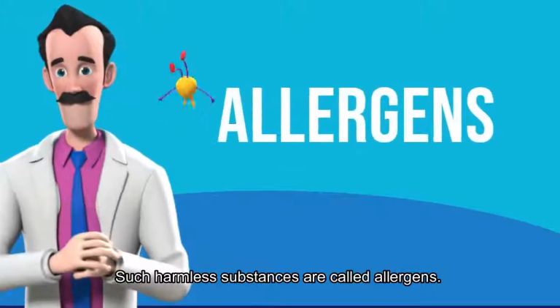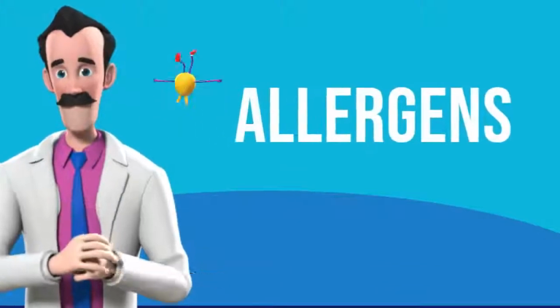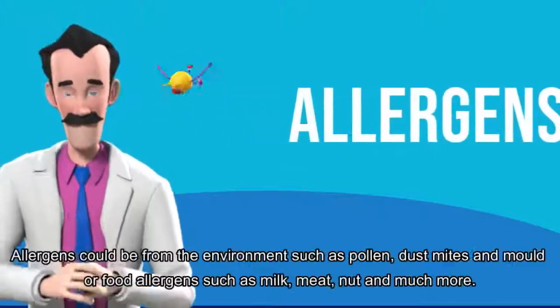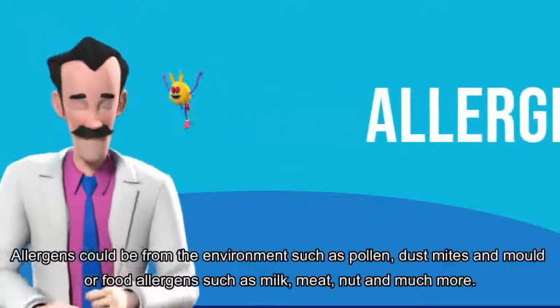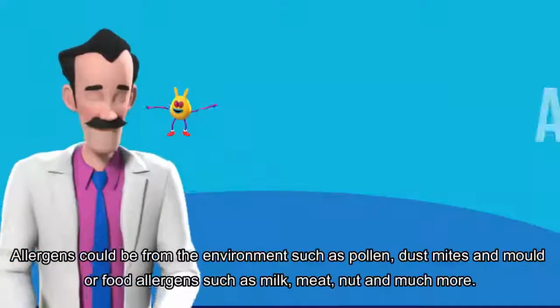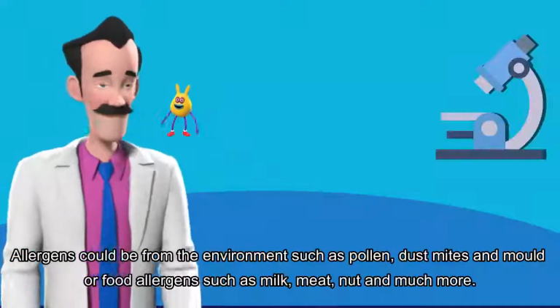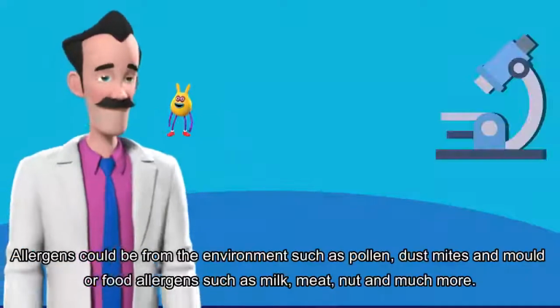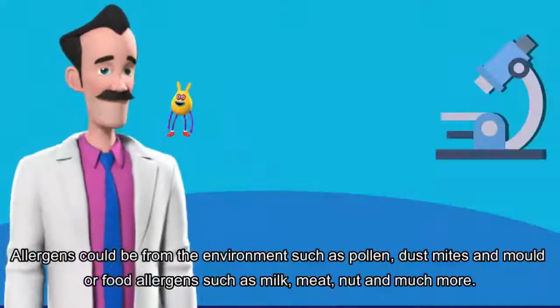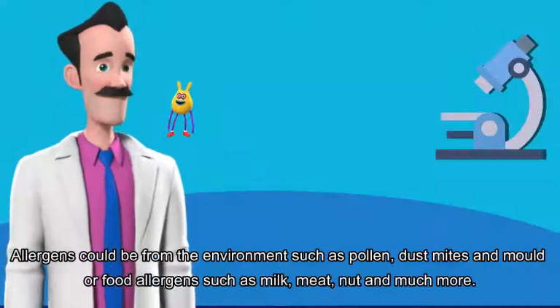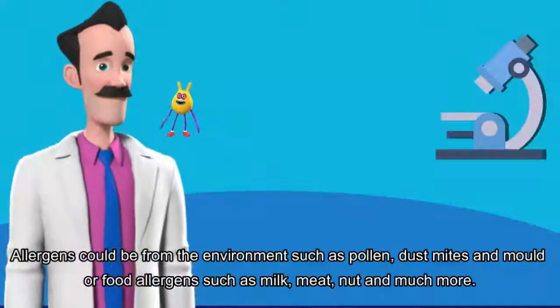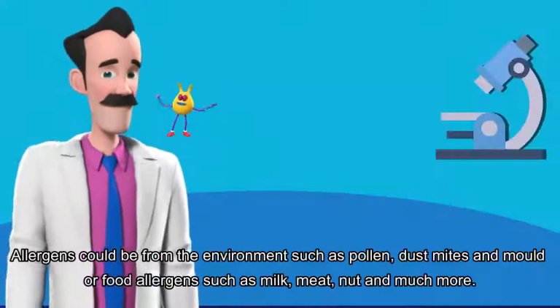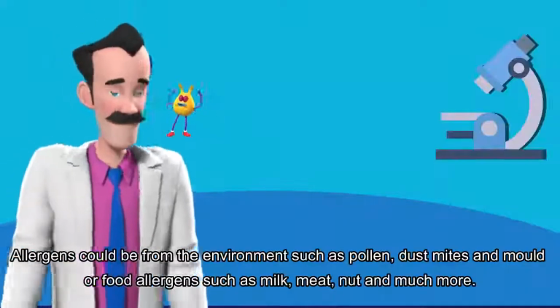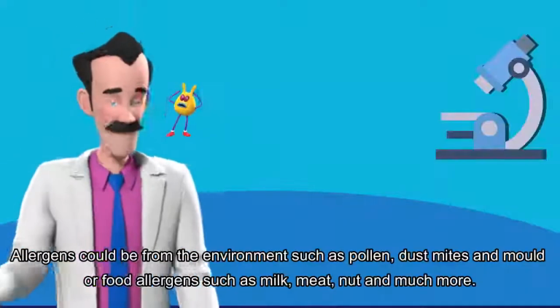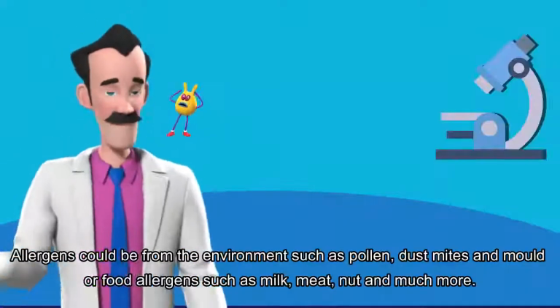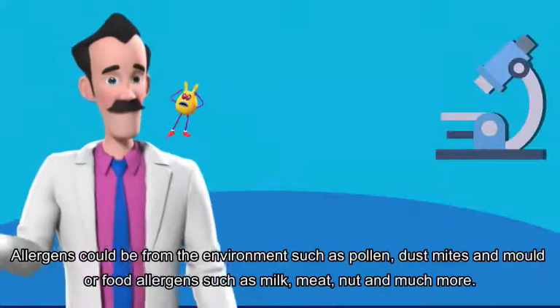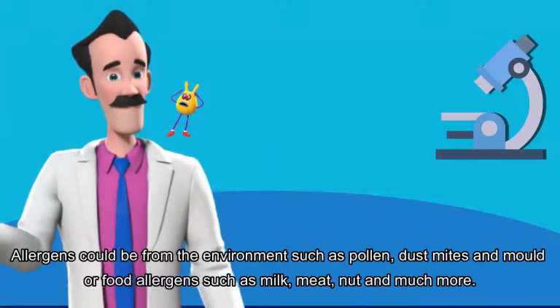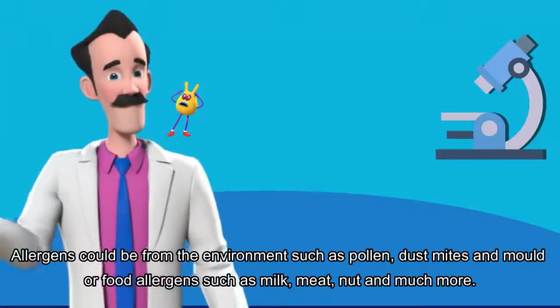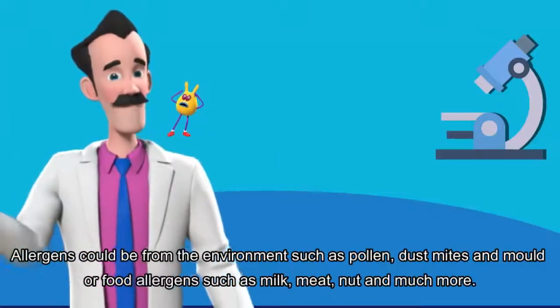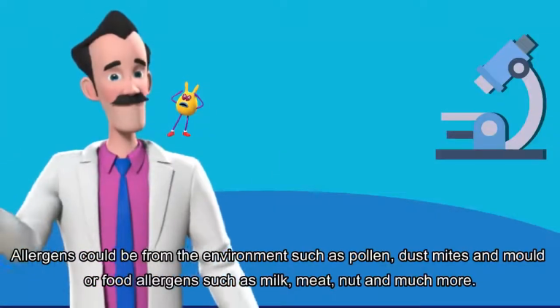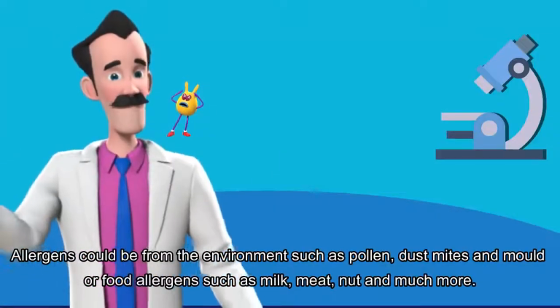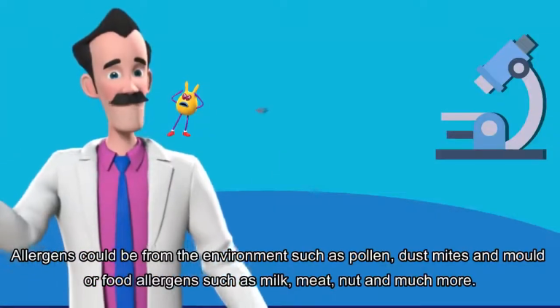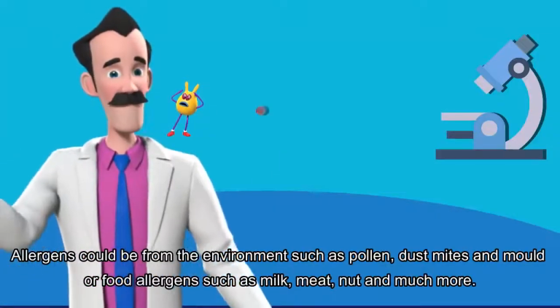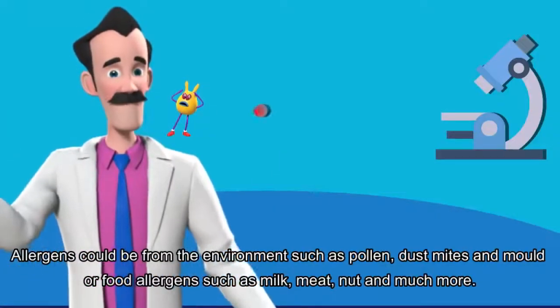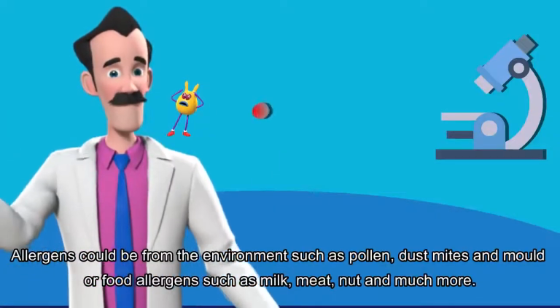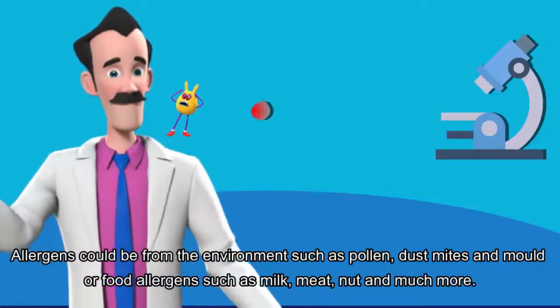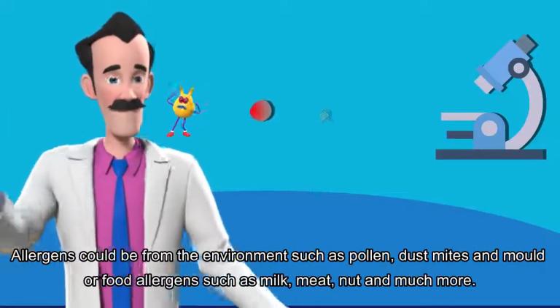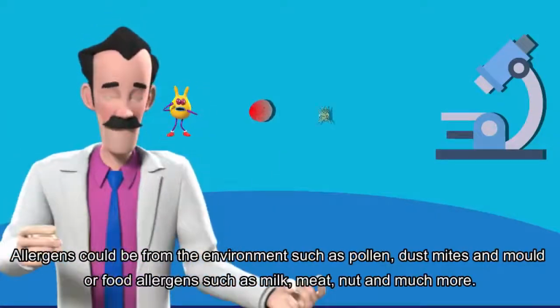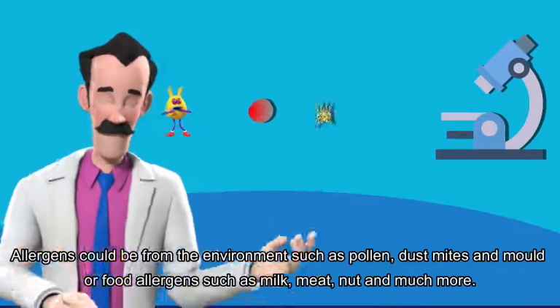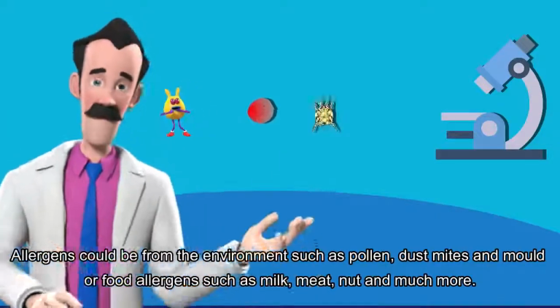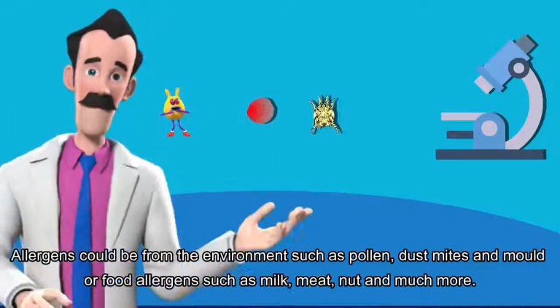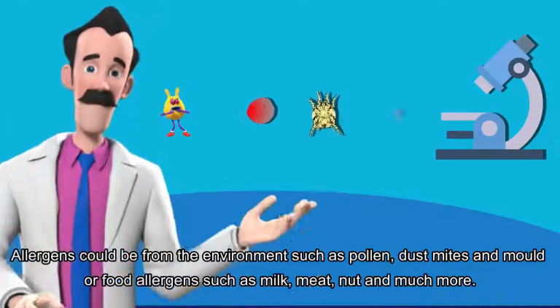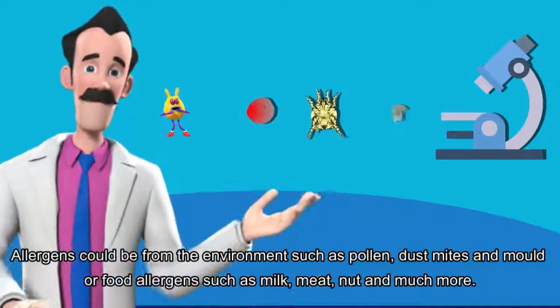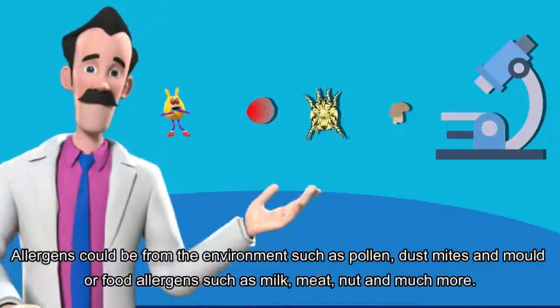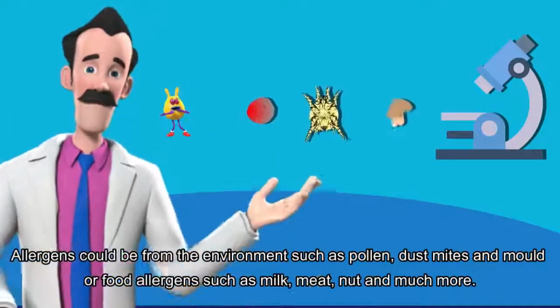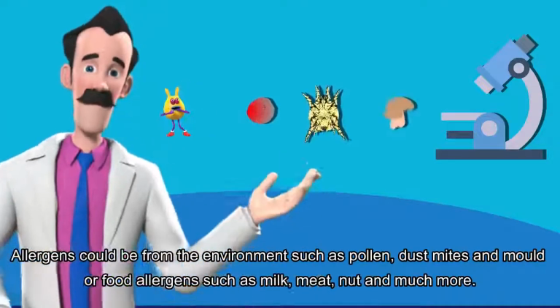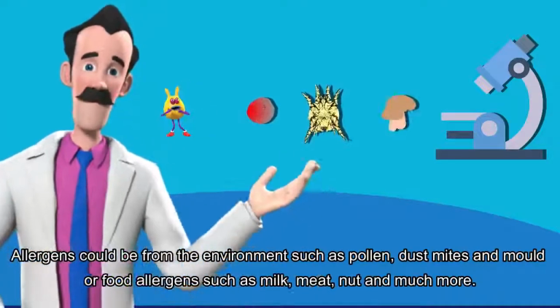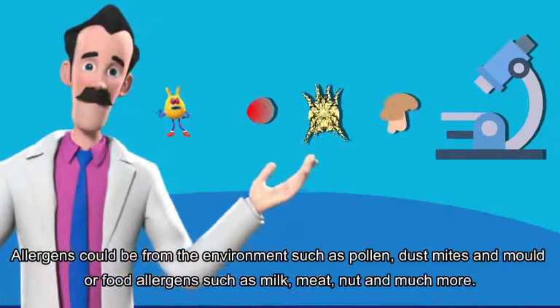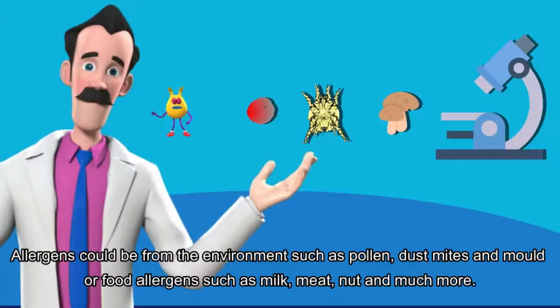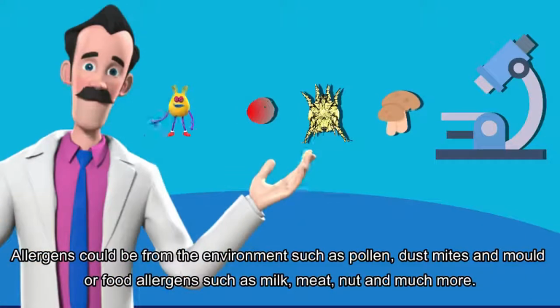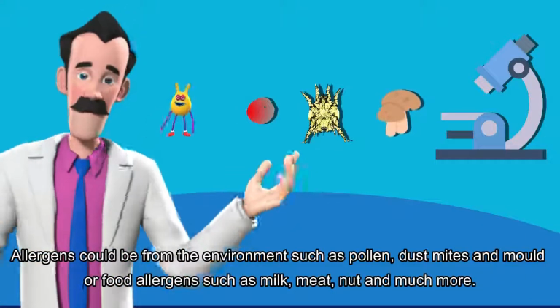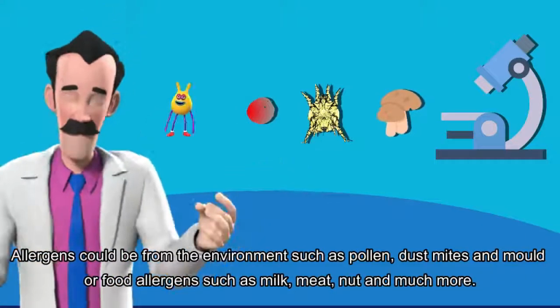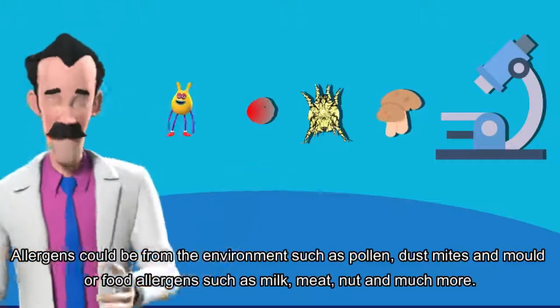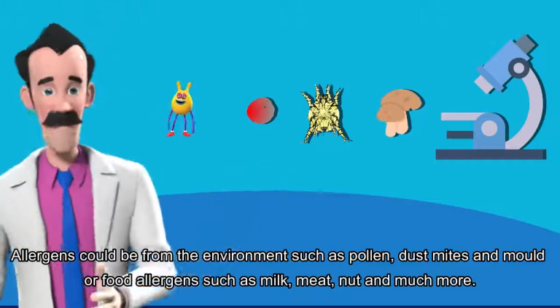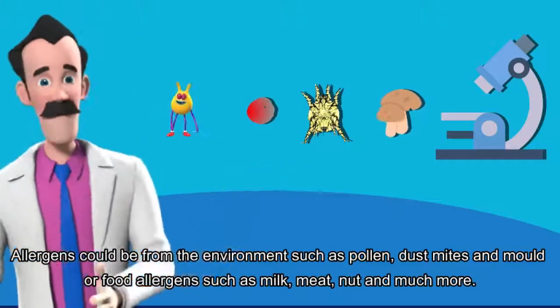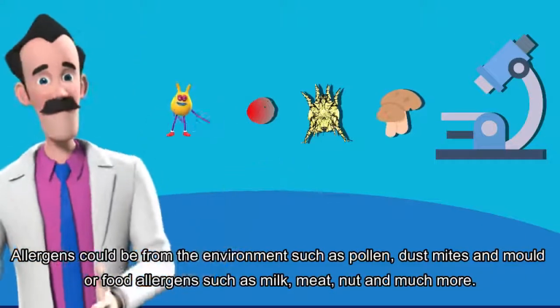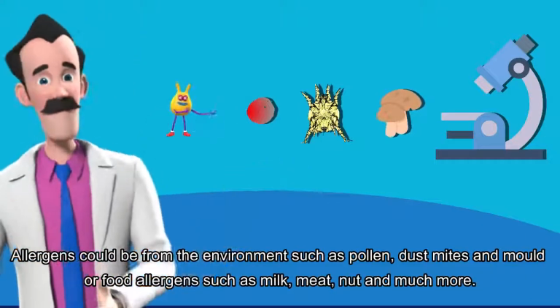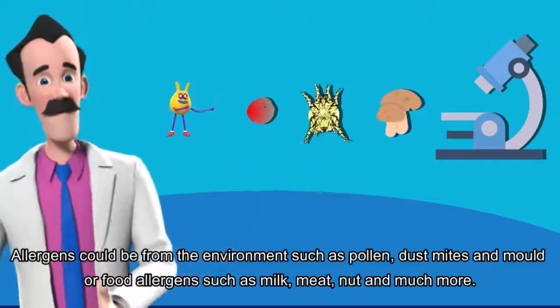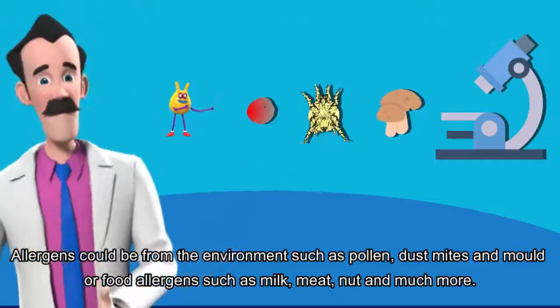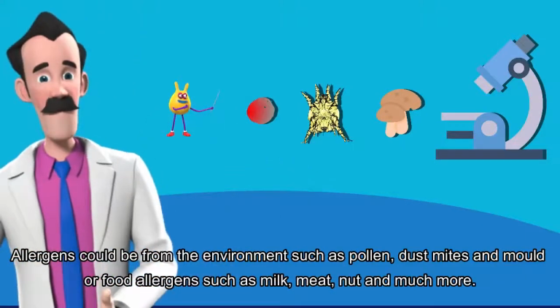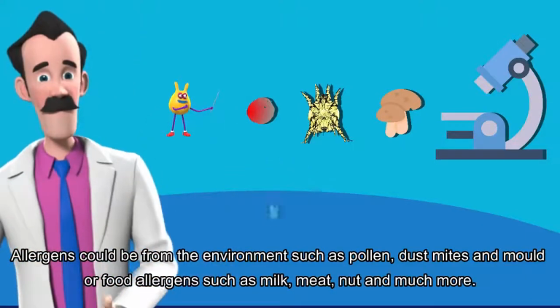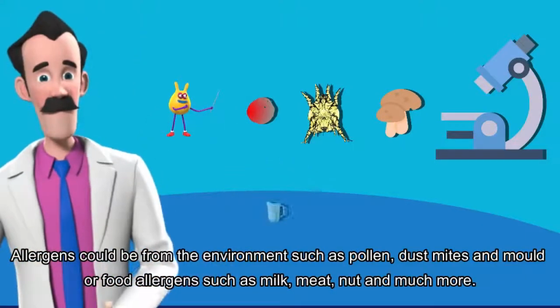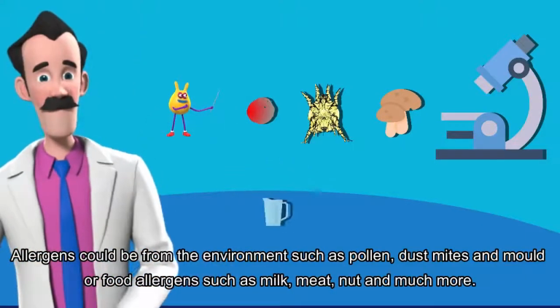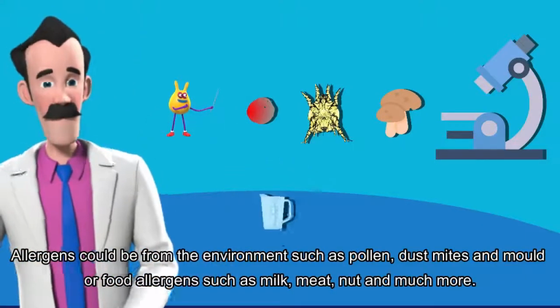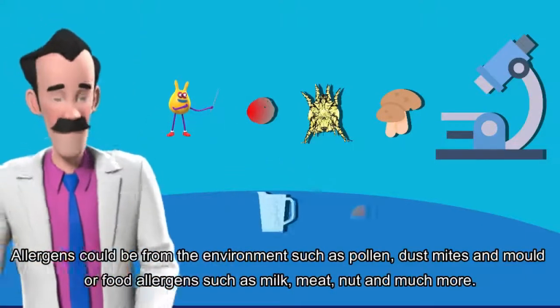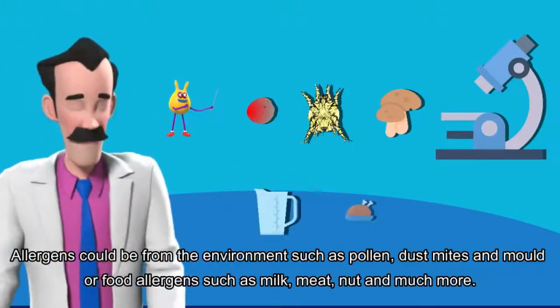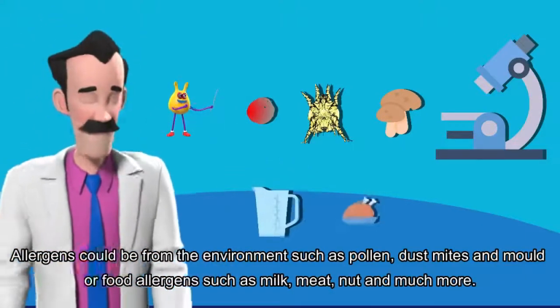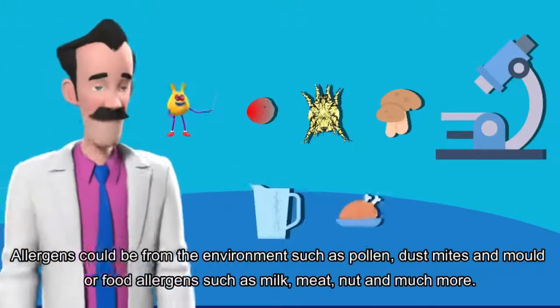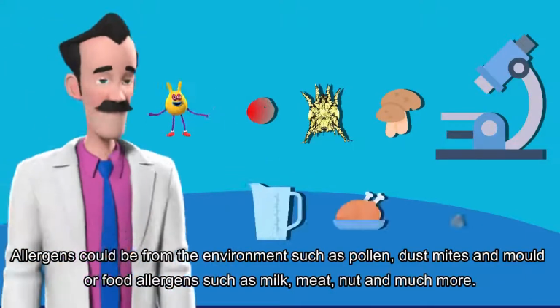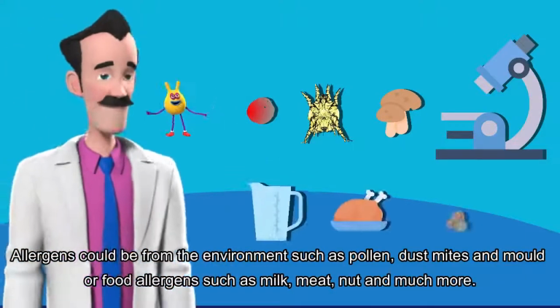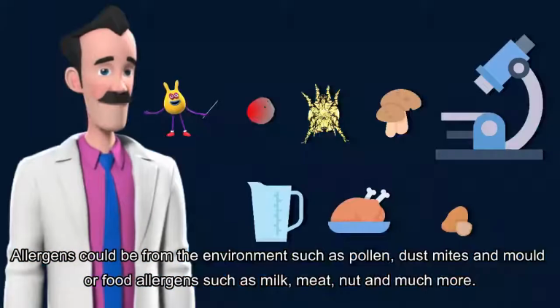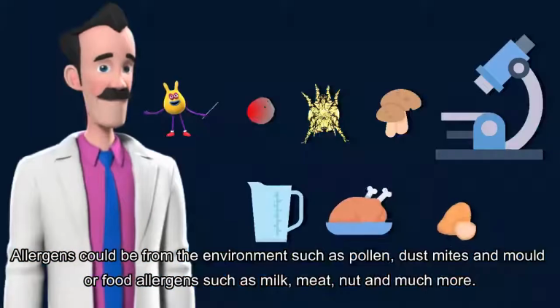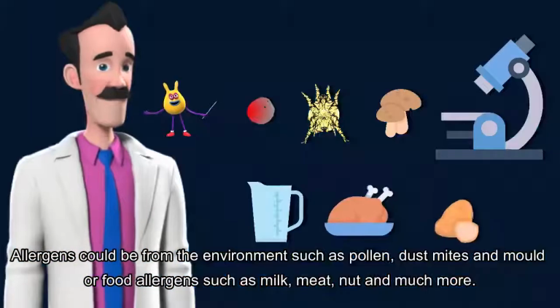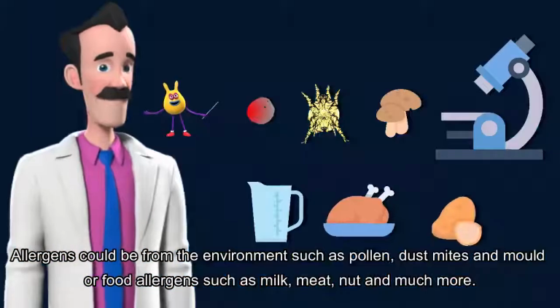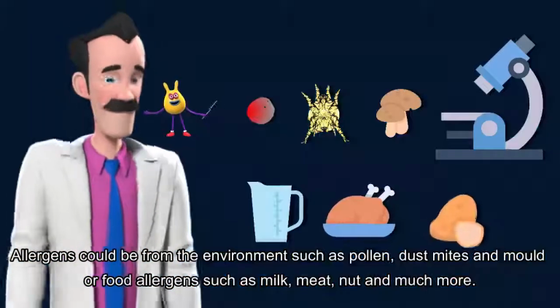Allergens could be from the environment such as pollen, dust mites and mold, or food allergens such as milk, meat, nut and much more.